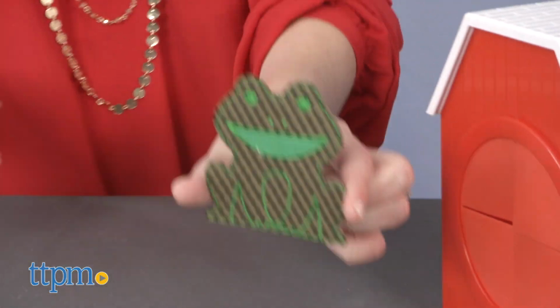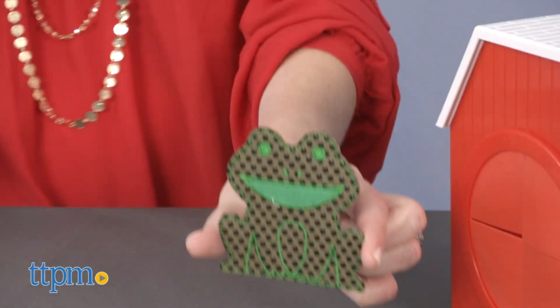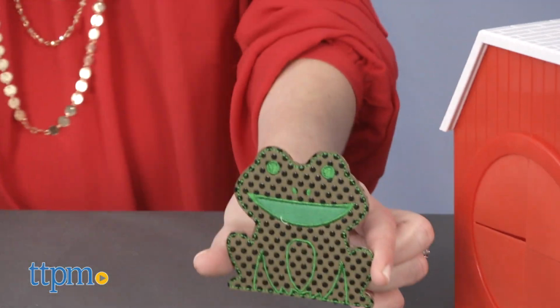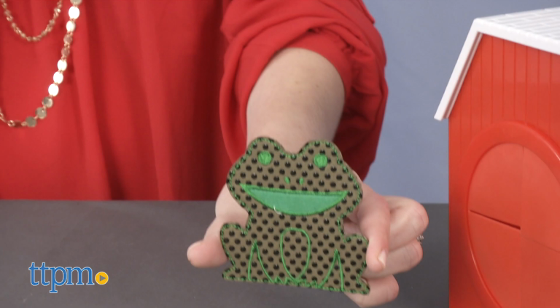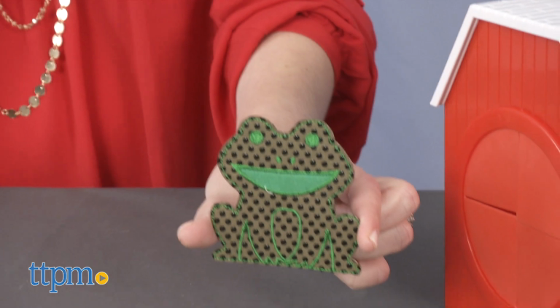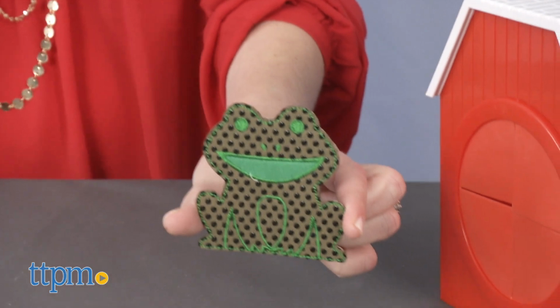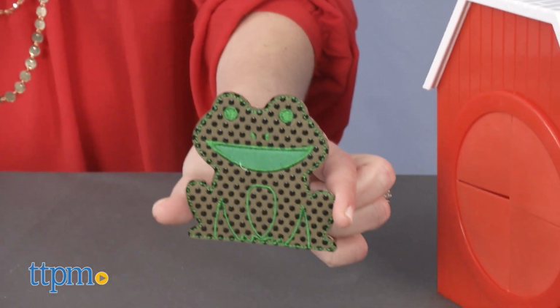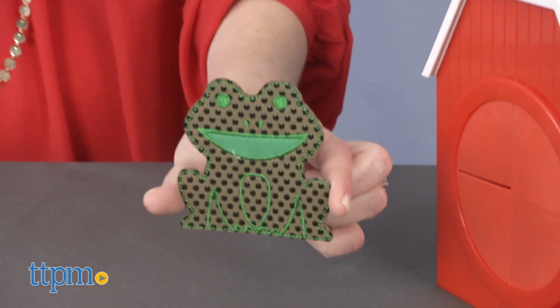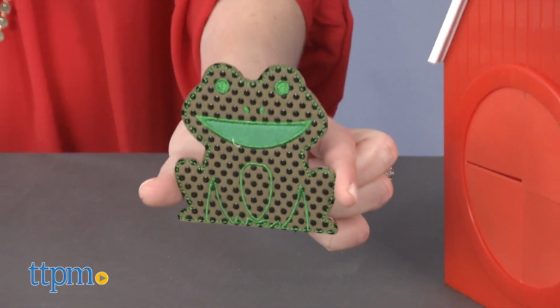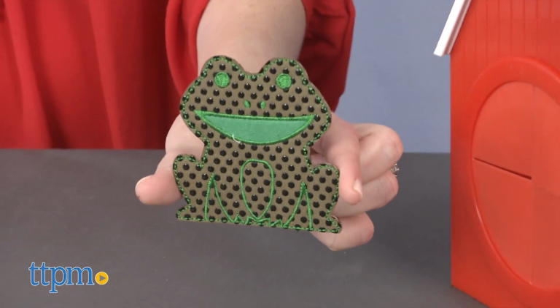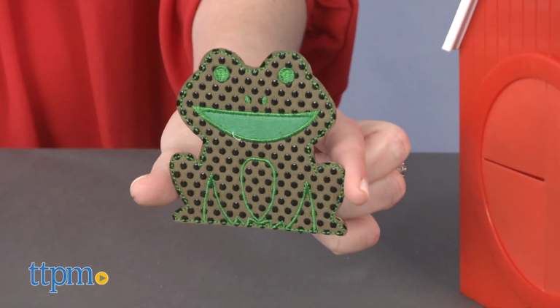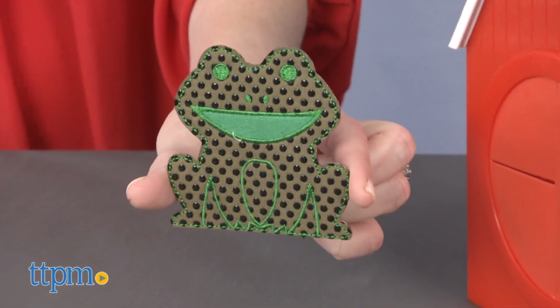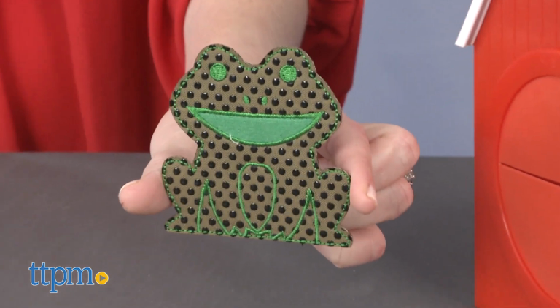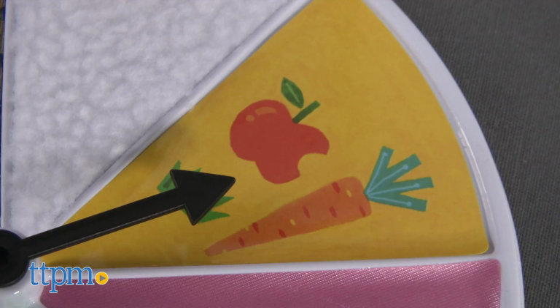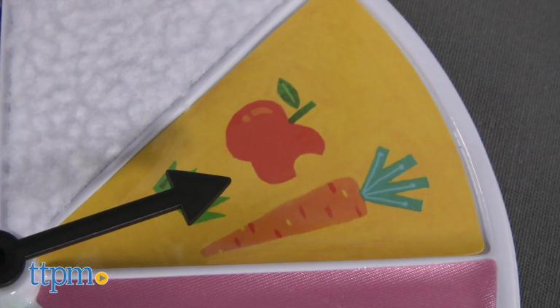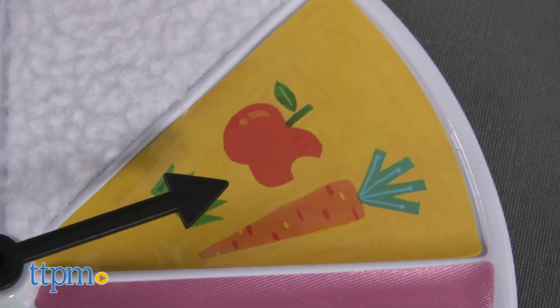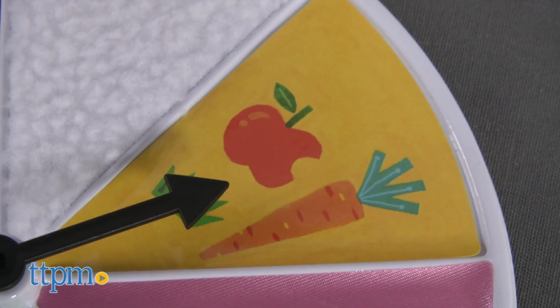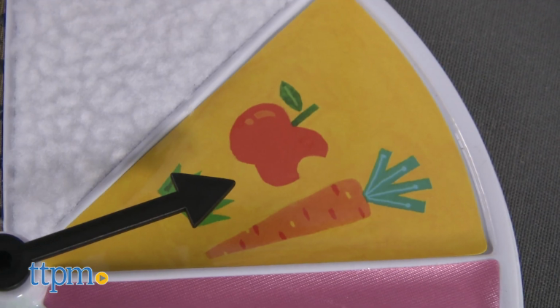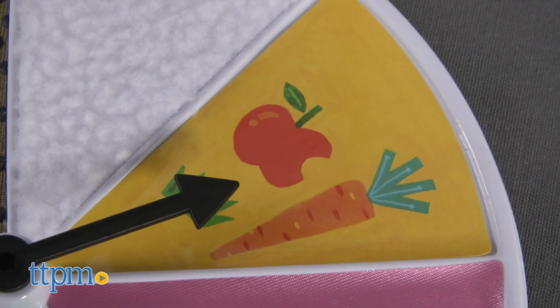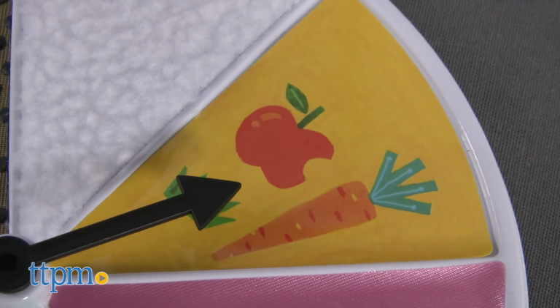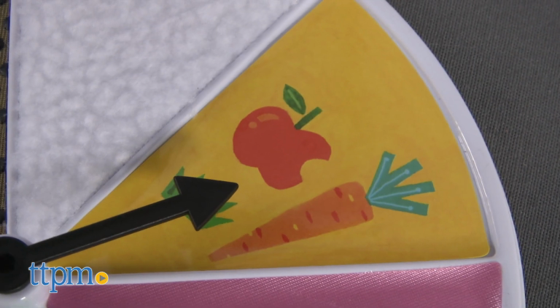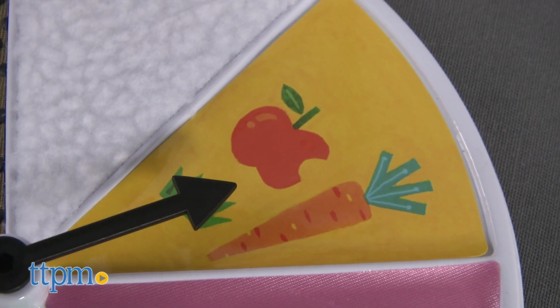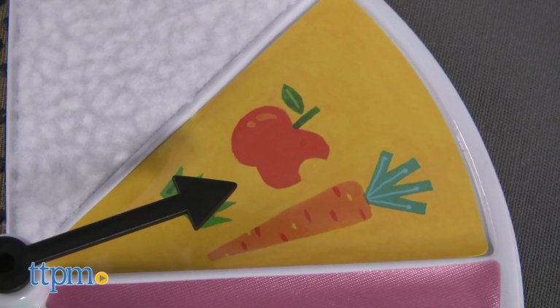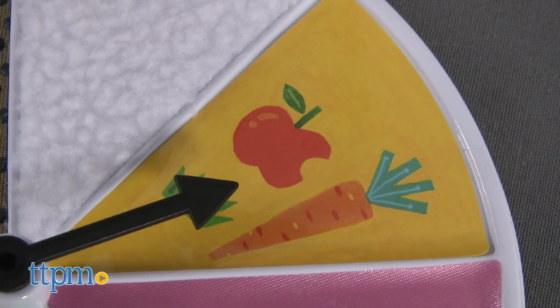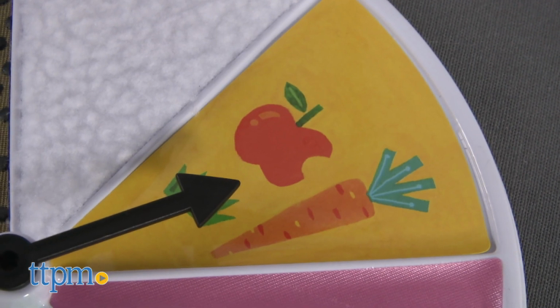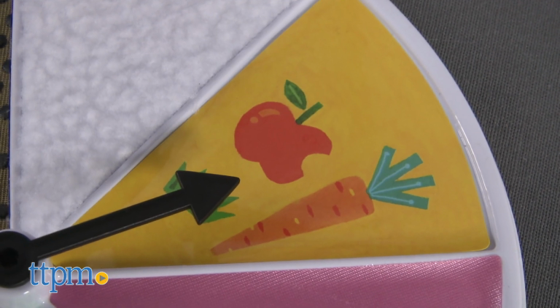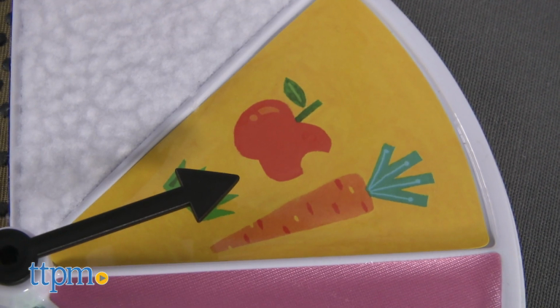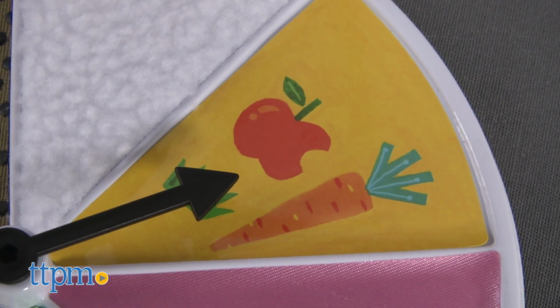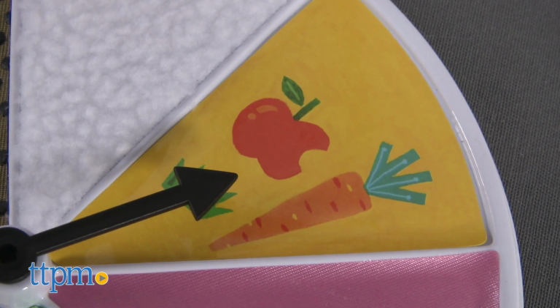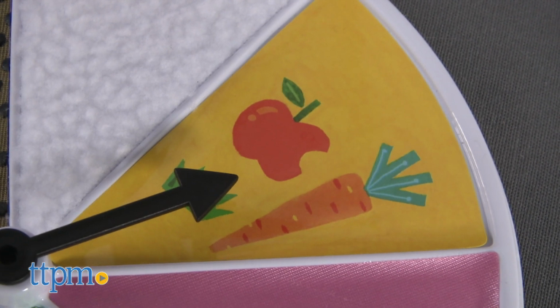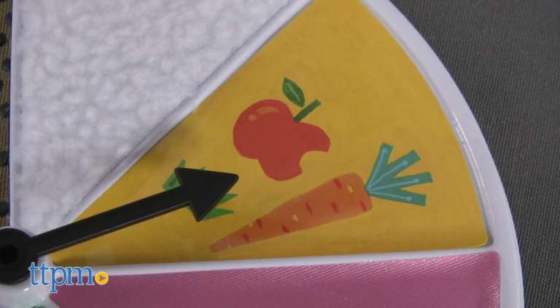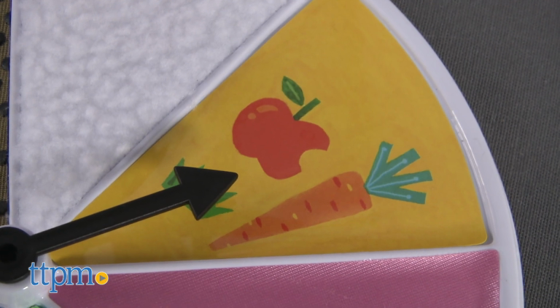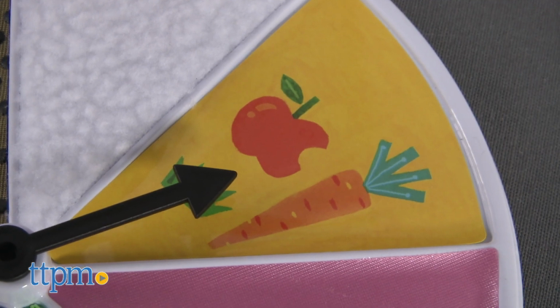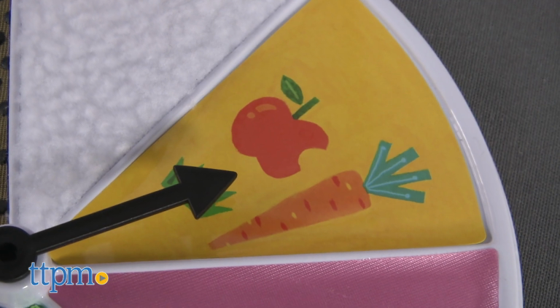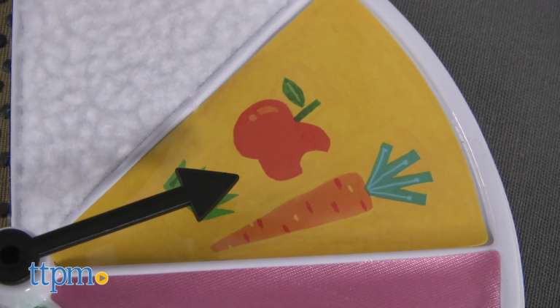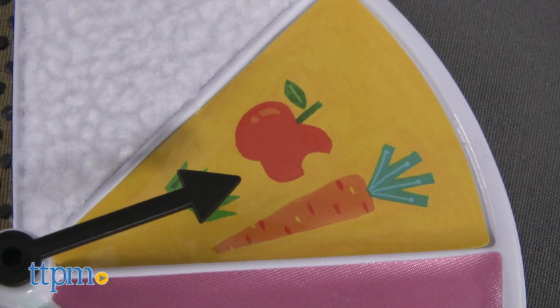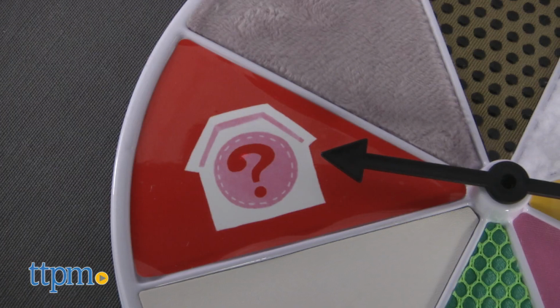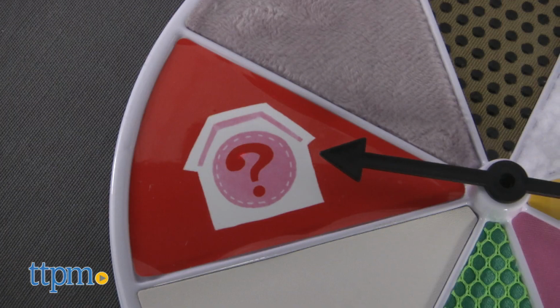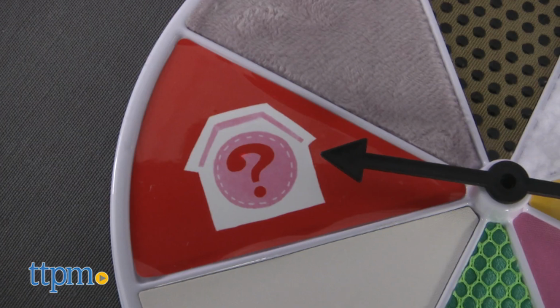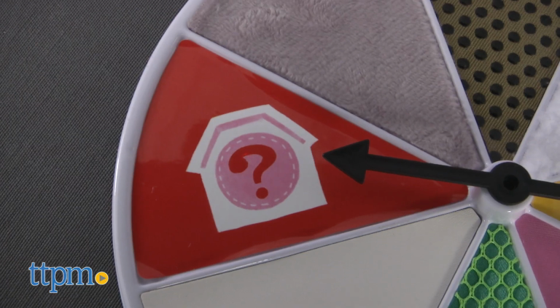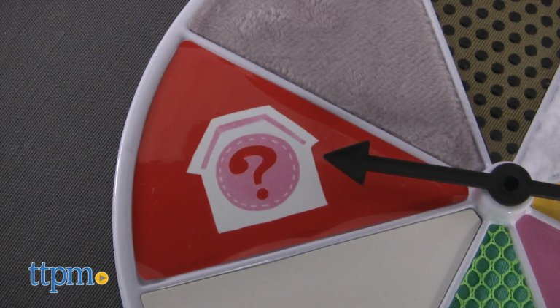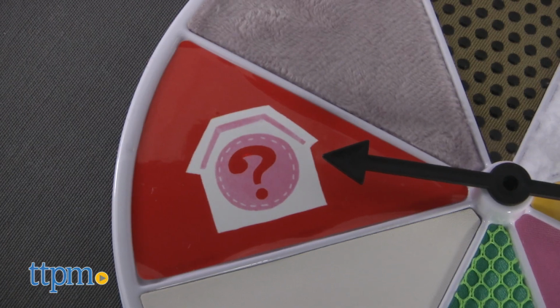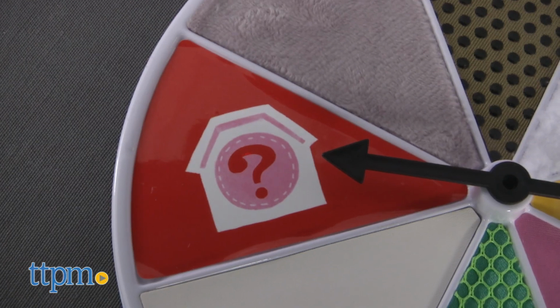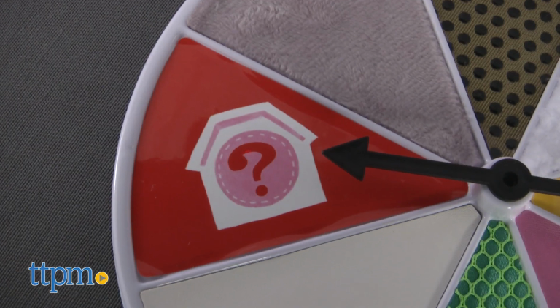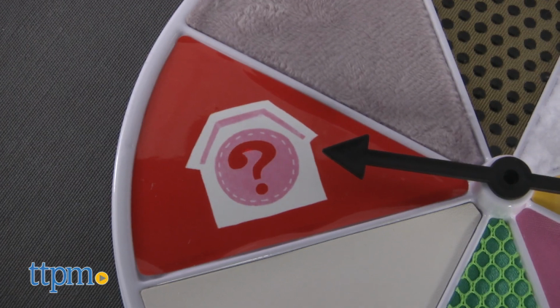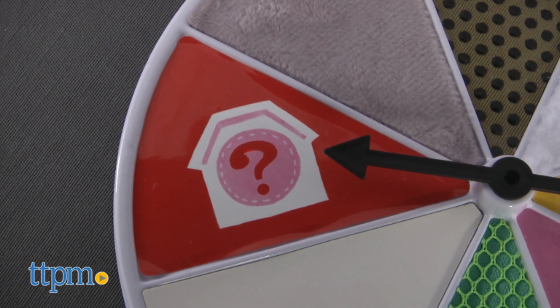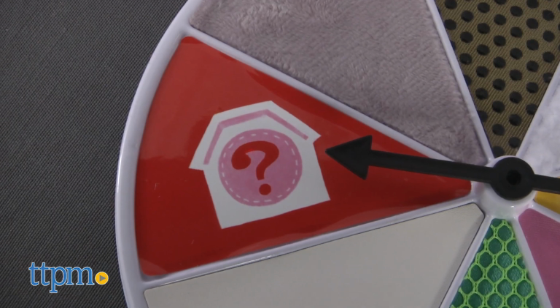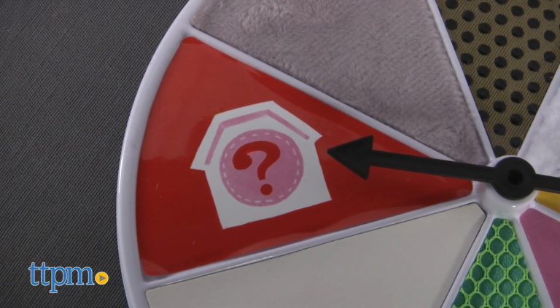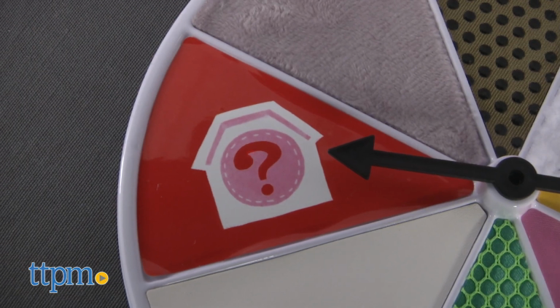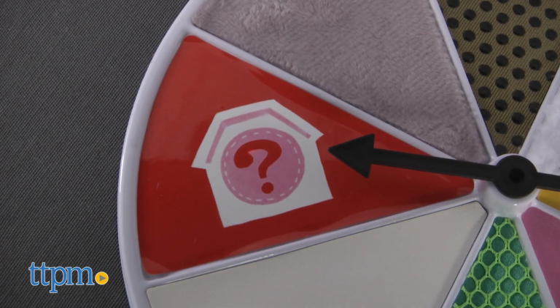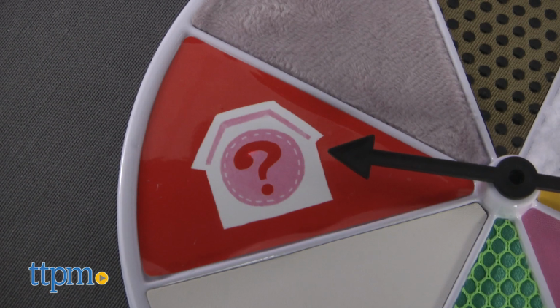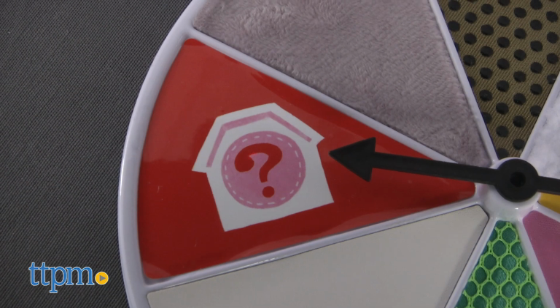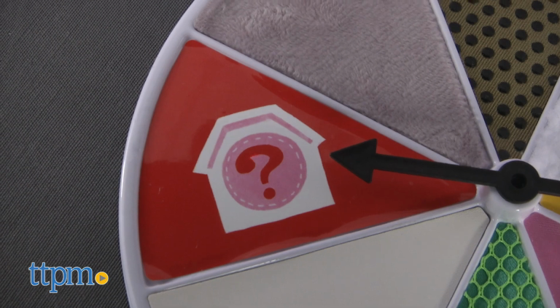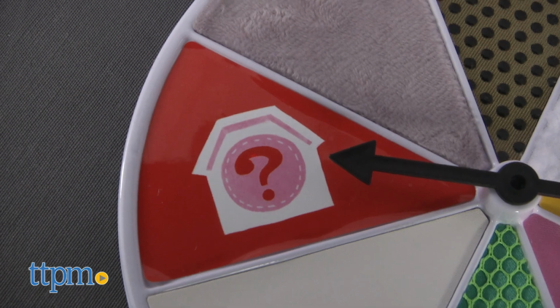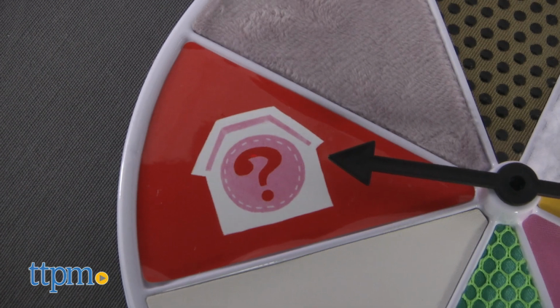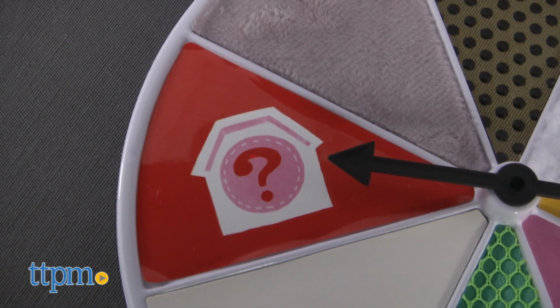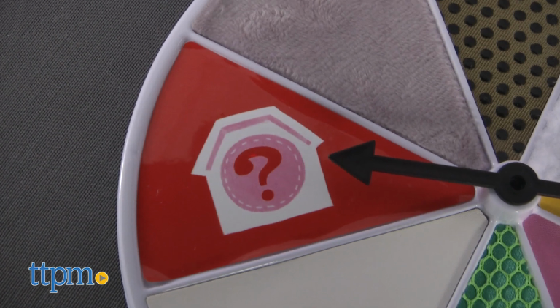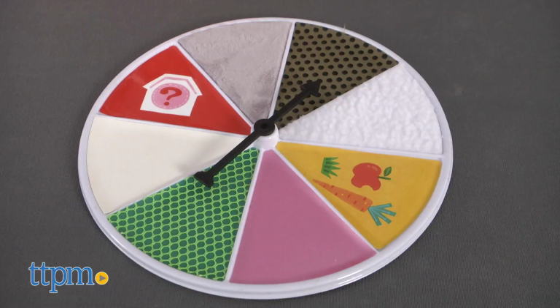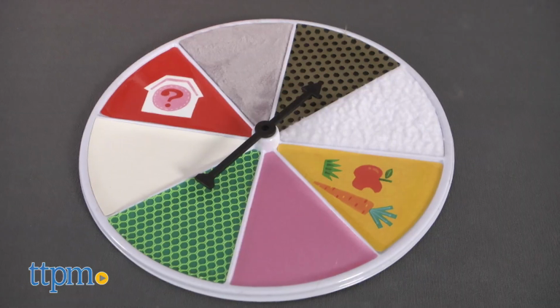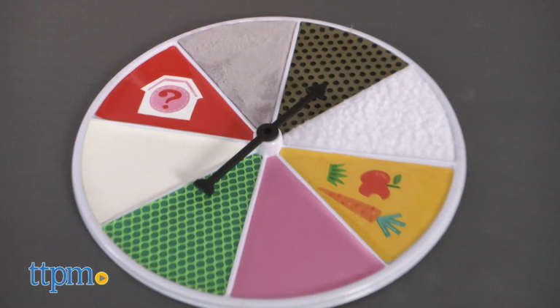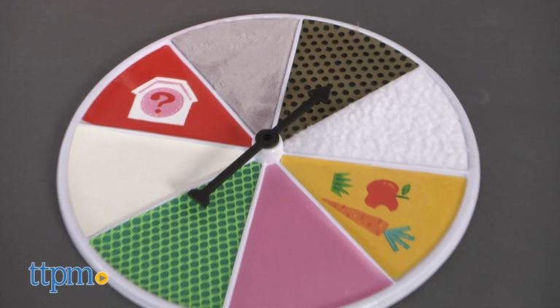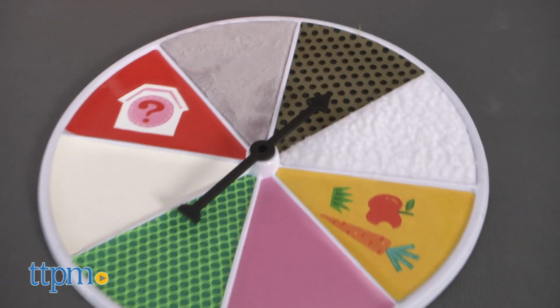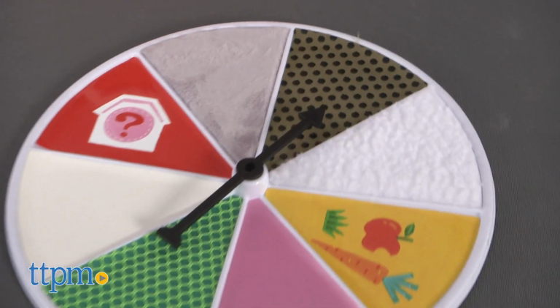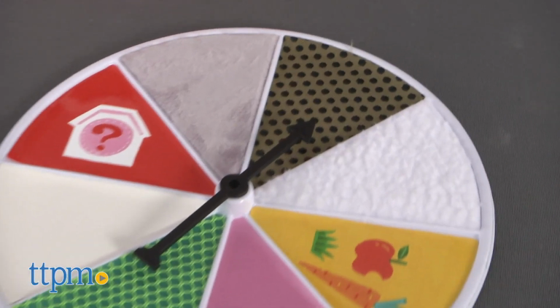If you spin animal feeding time, skip a turn. If you land on wild, you can pick out any animal. And that's it!